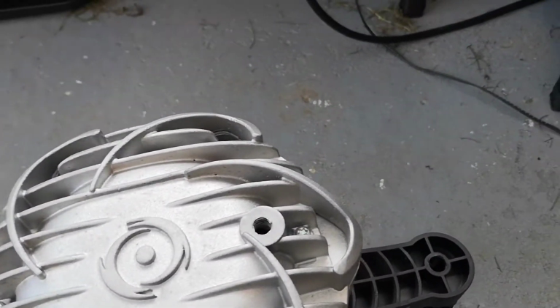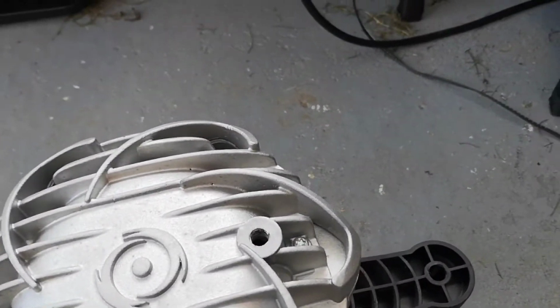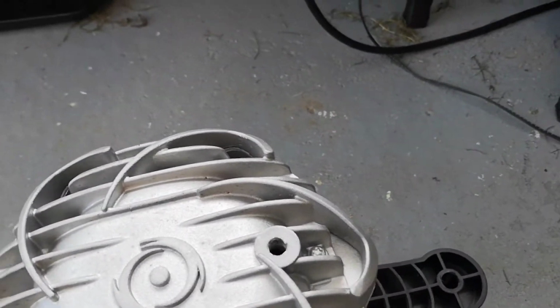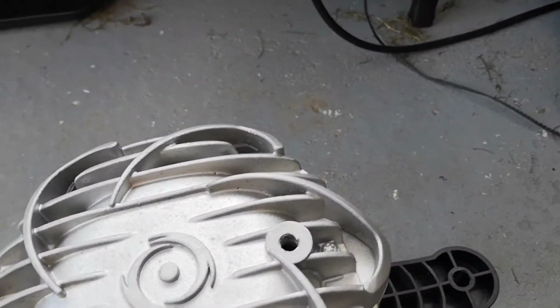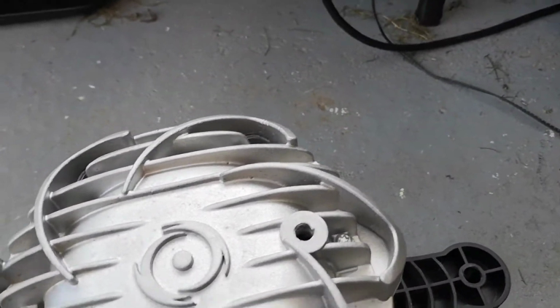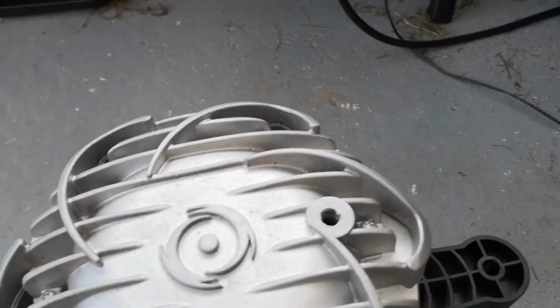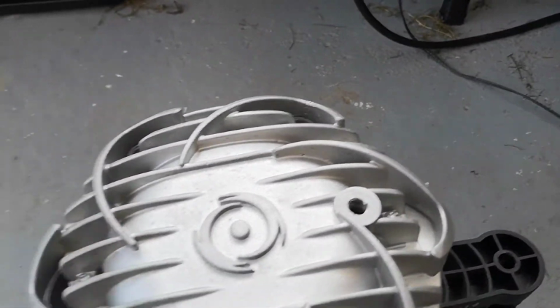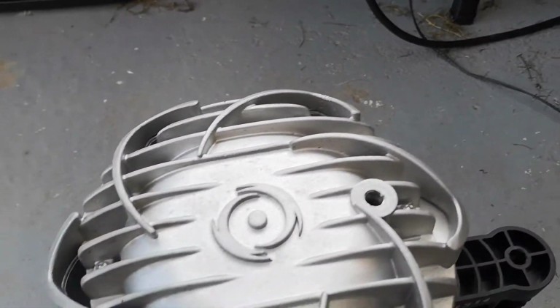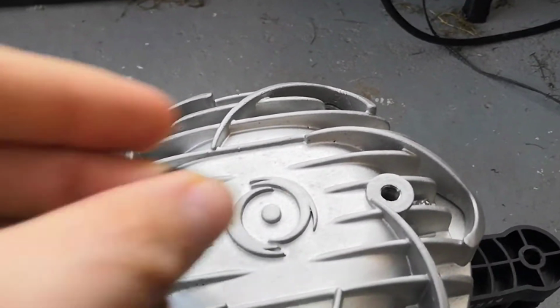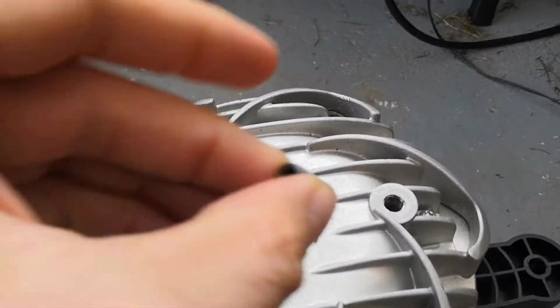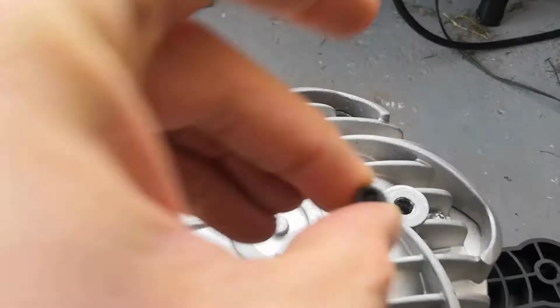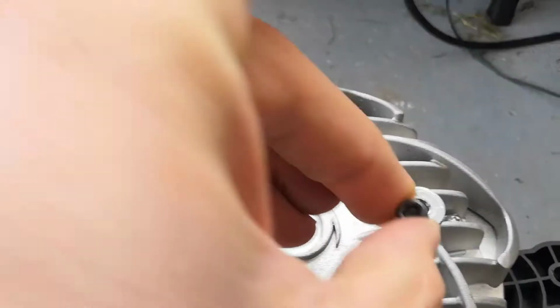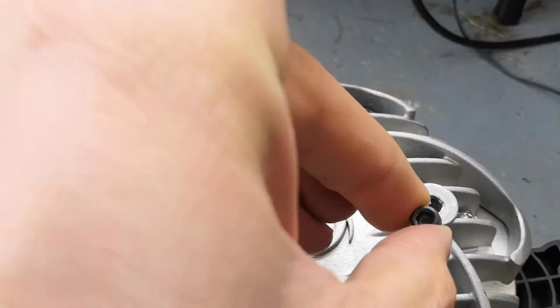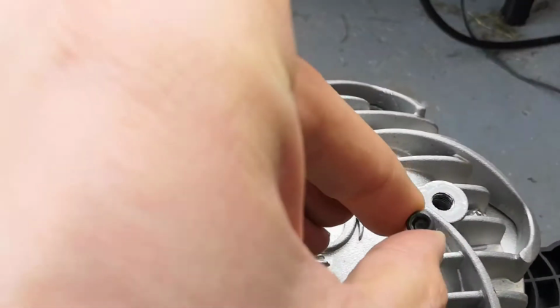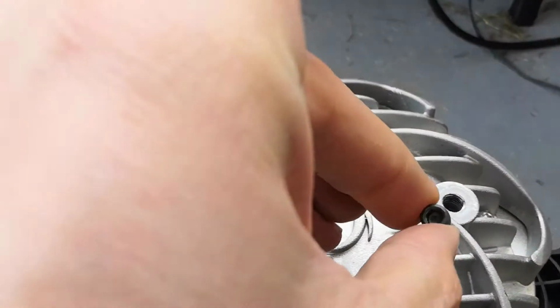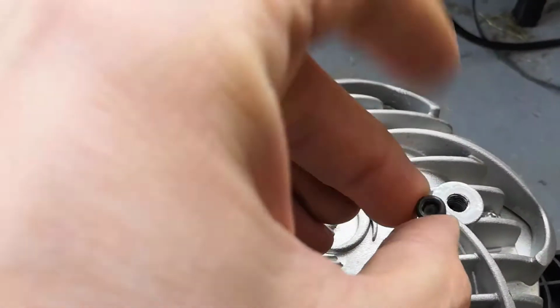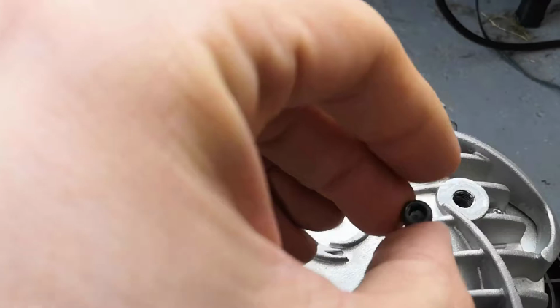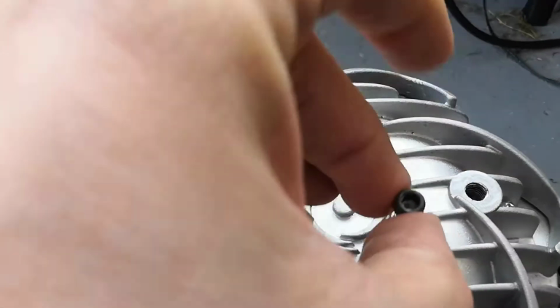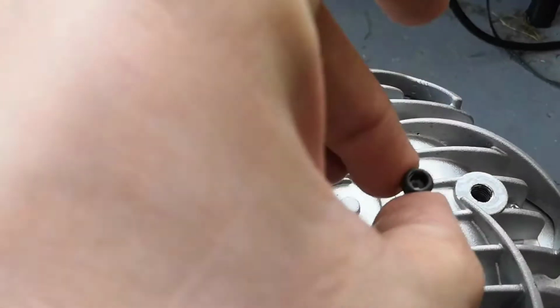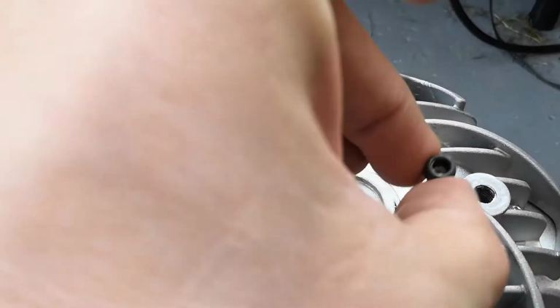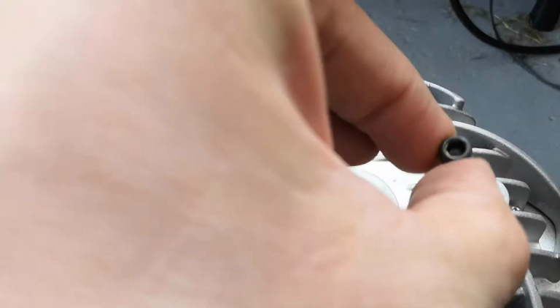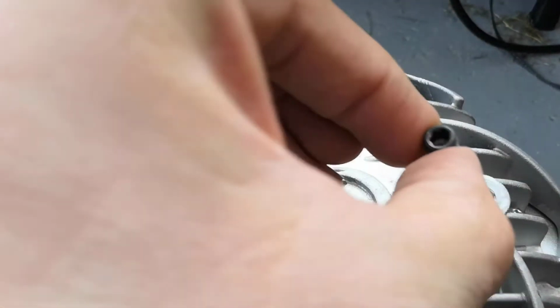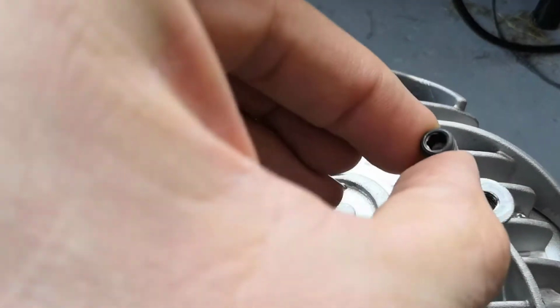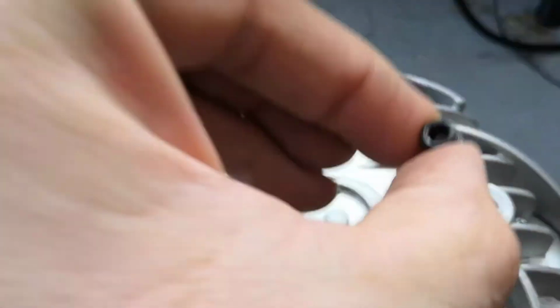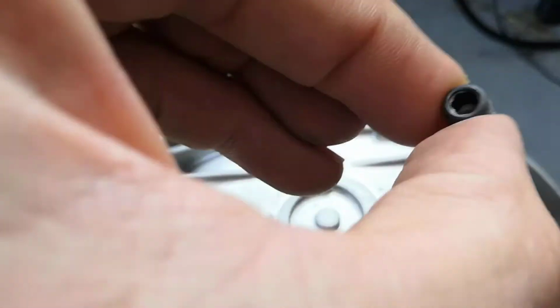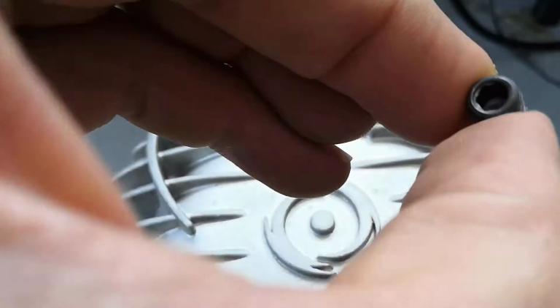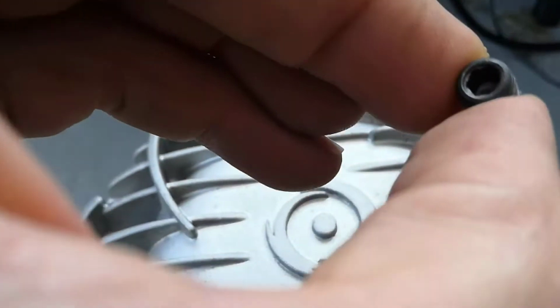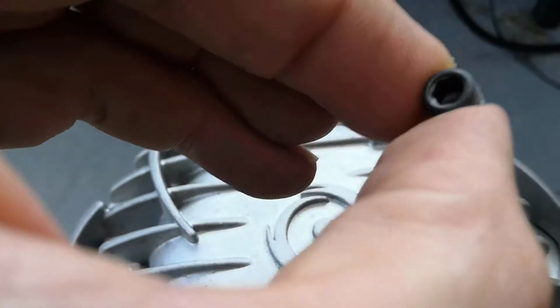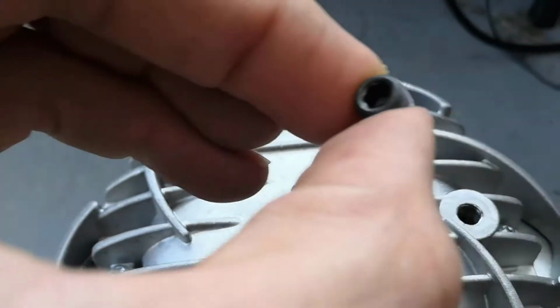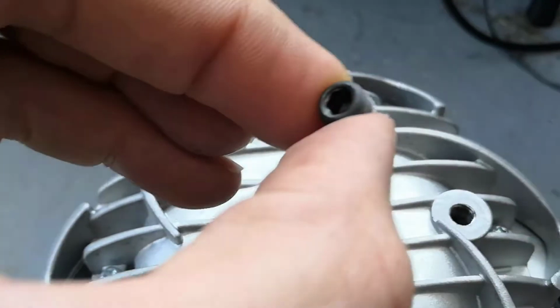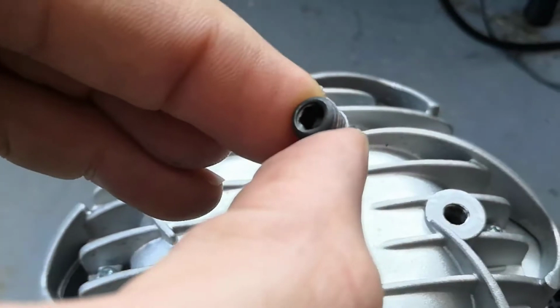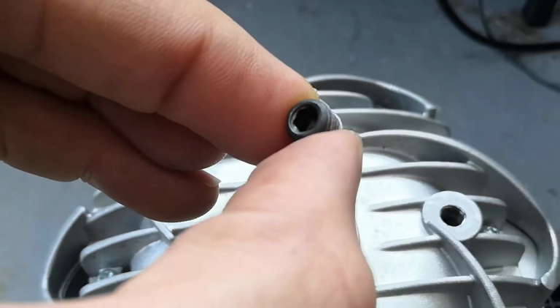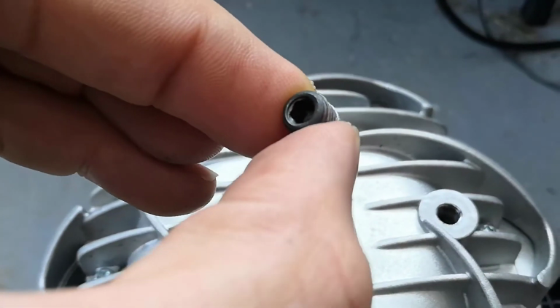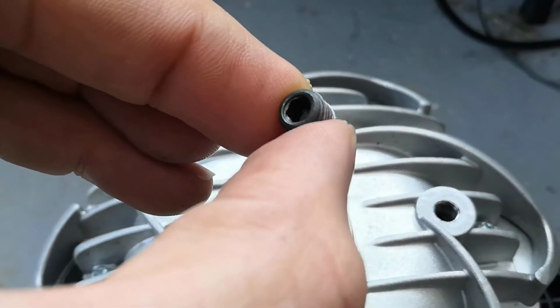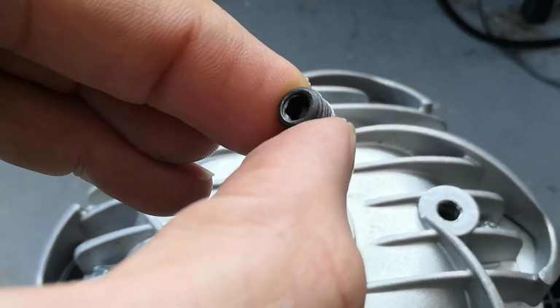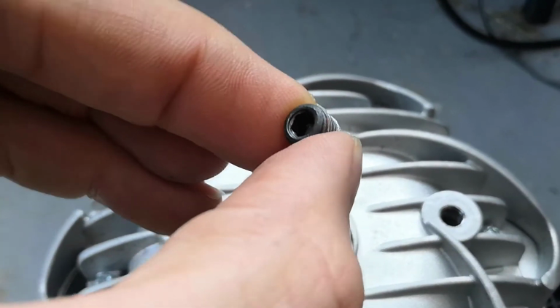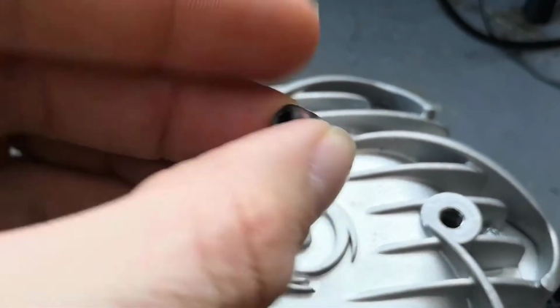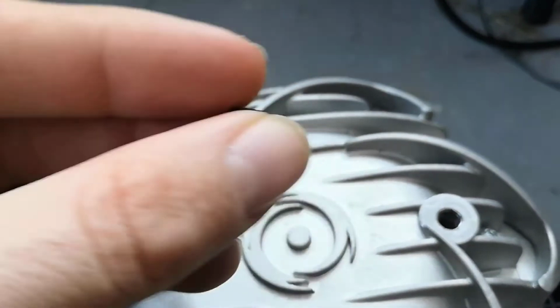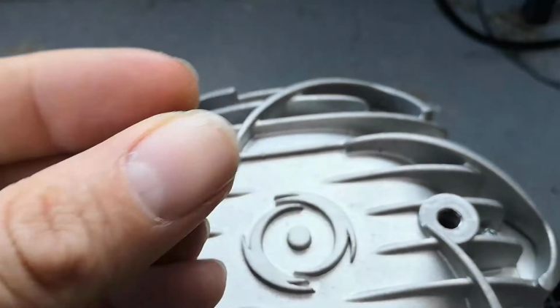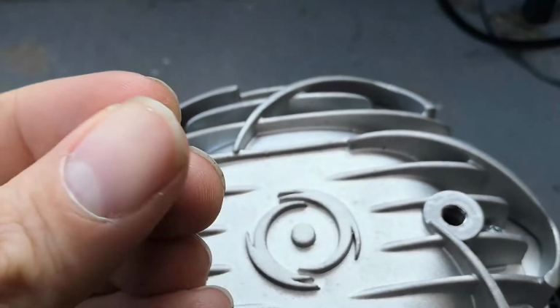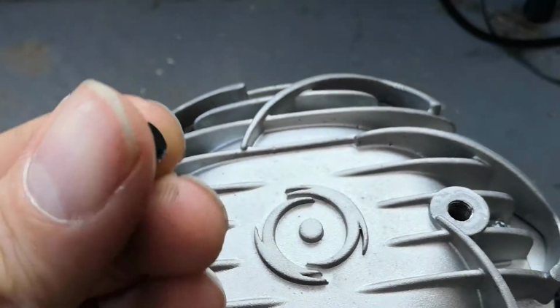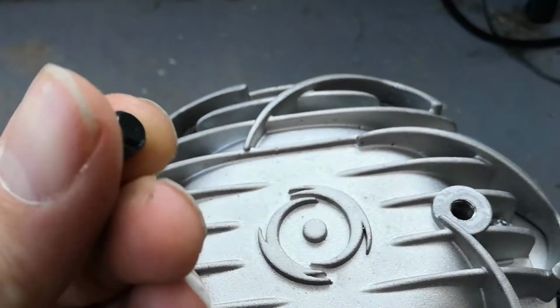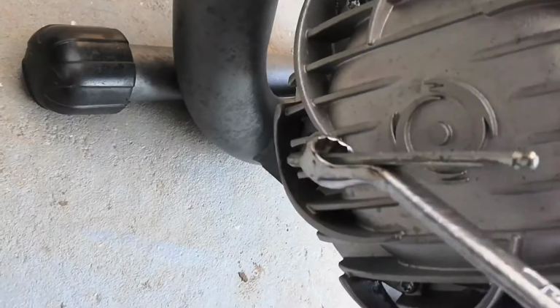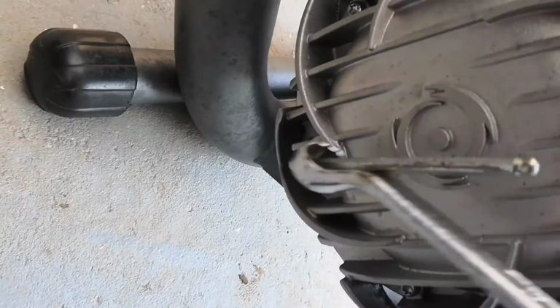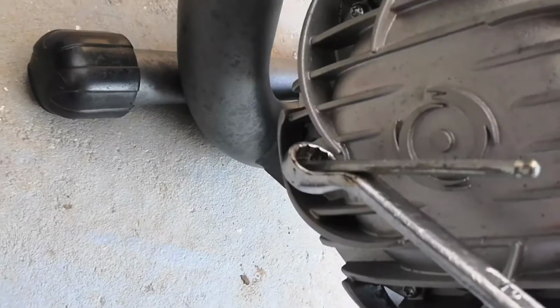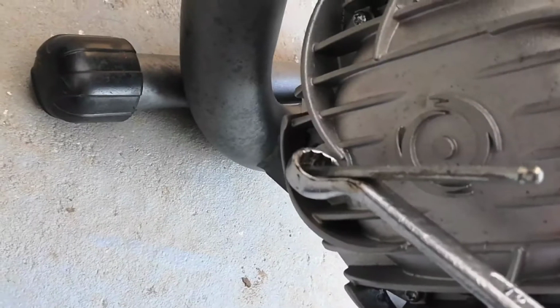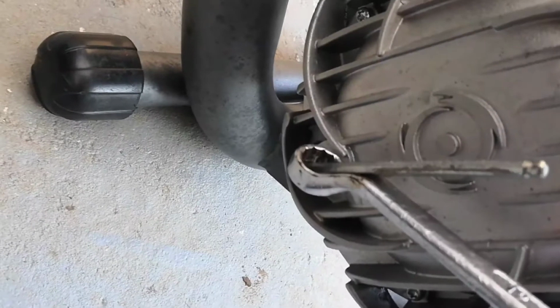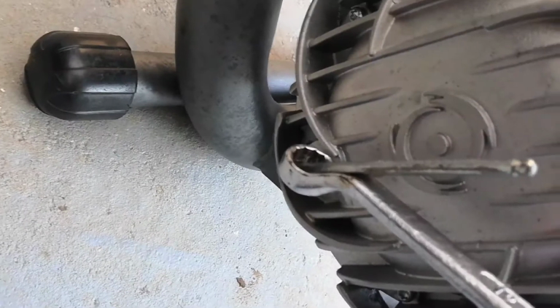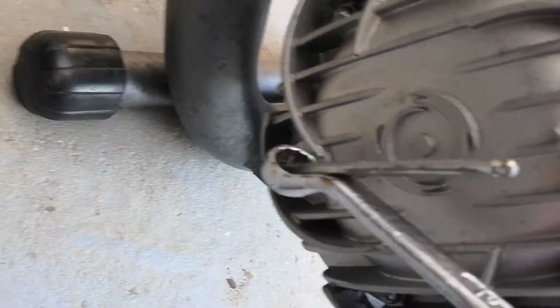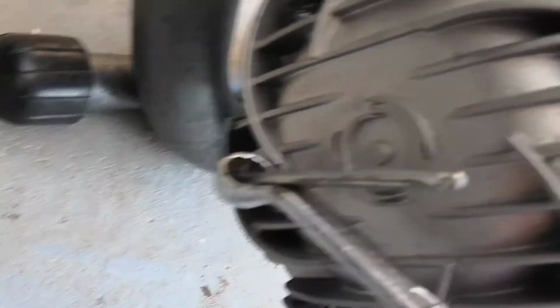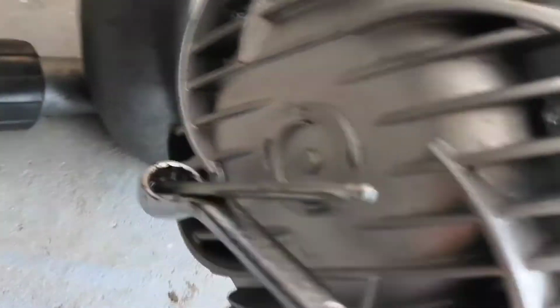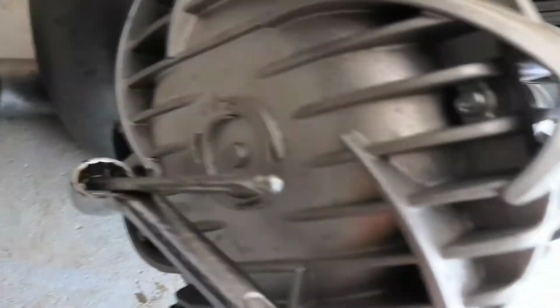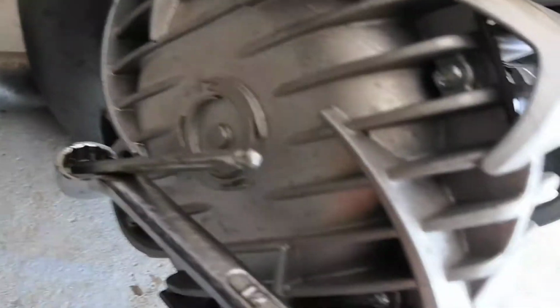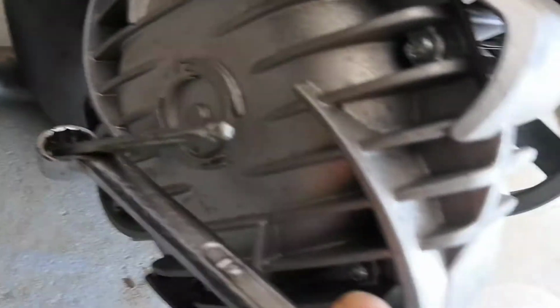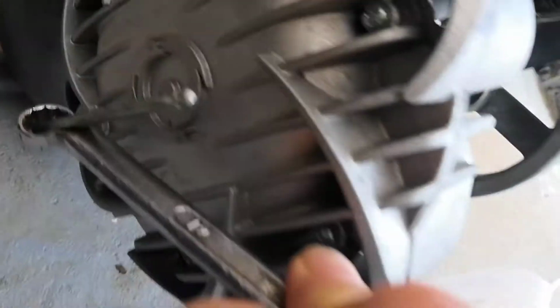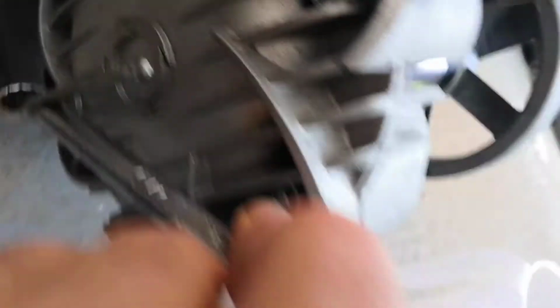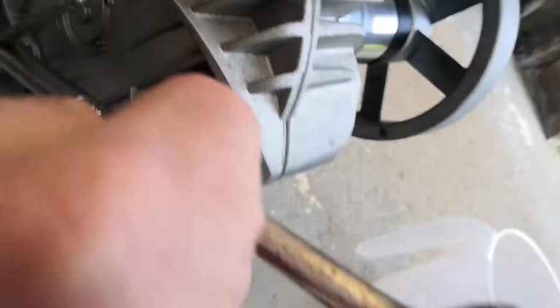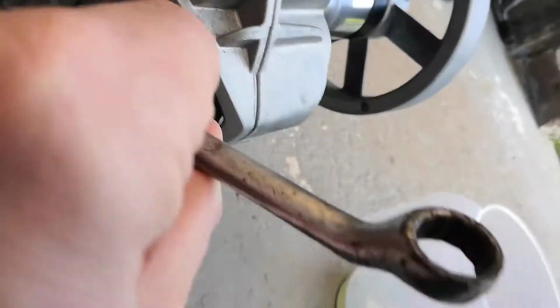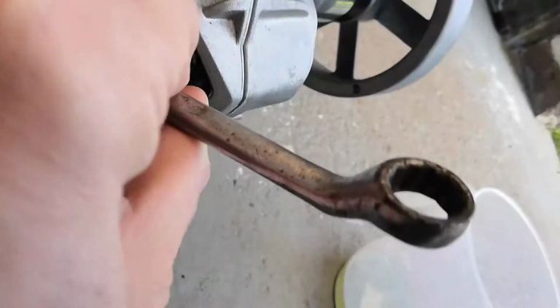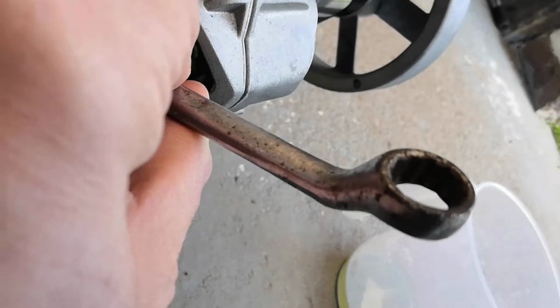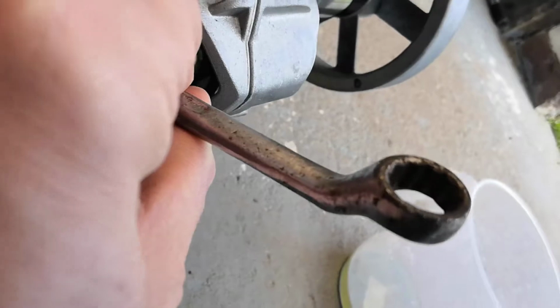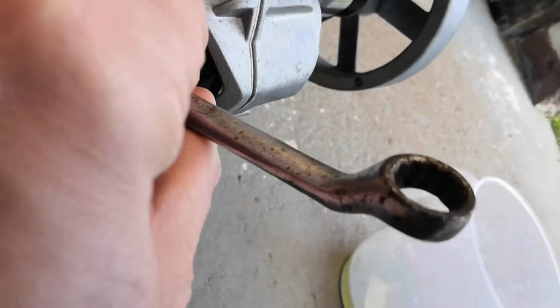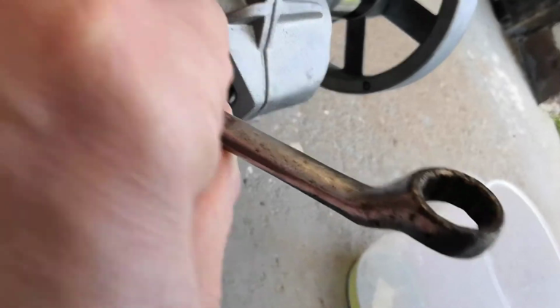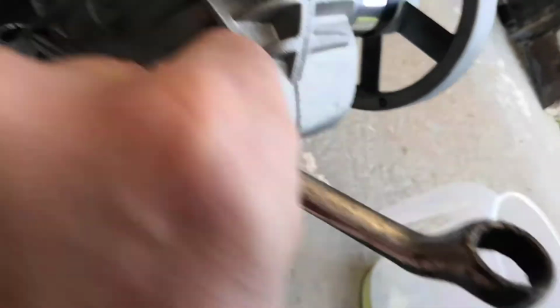First of all, I had to remove this Allen key nut here. It was a bit tough, so I used a spanner for extra leverage.